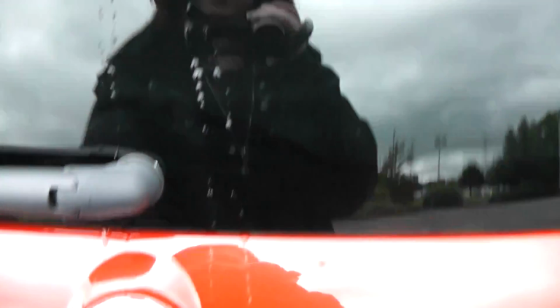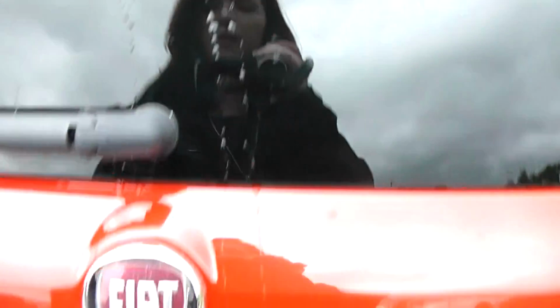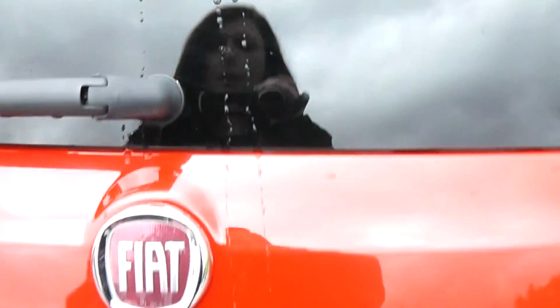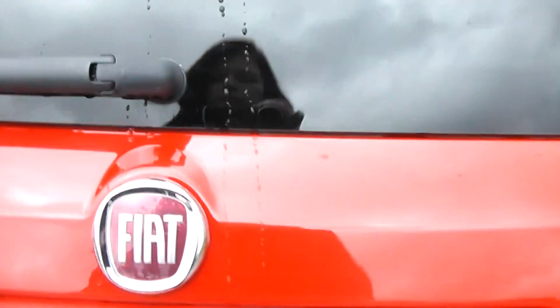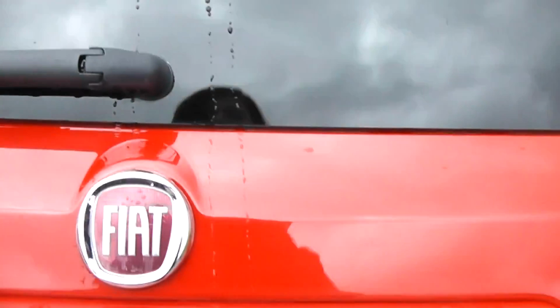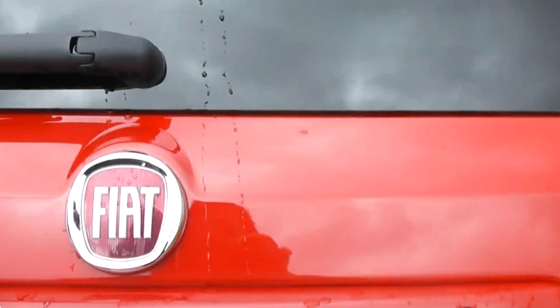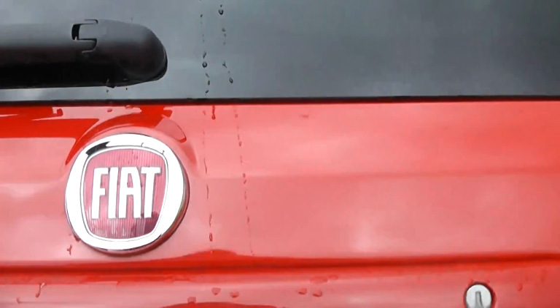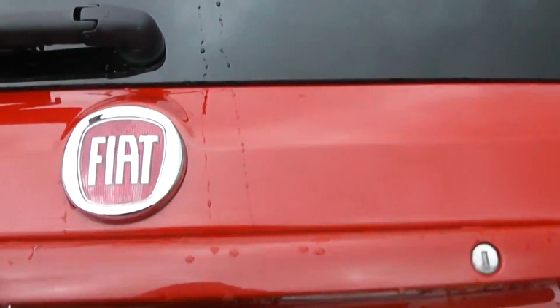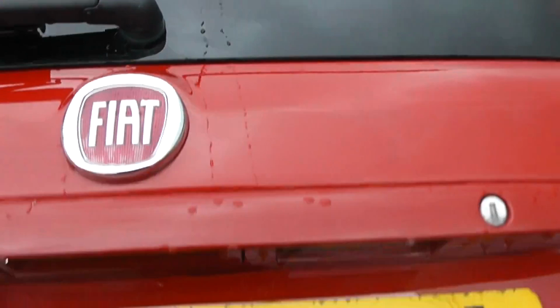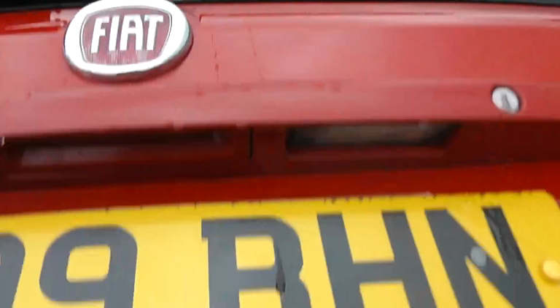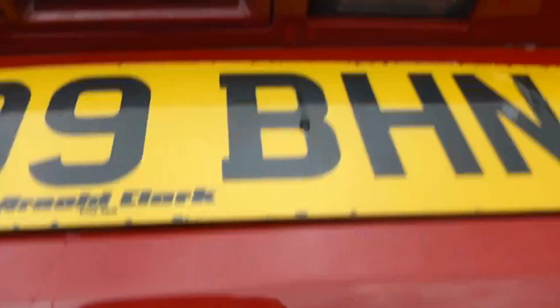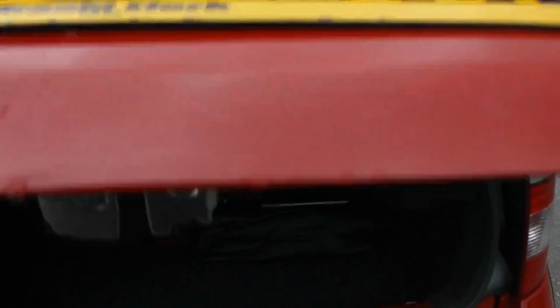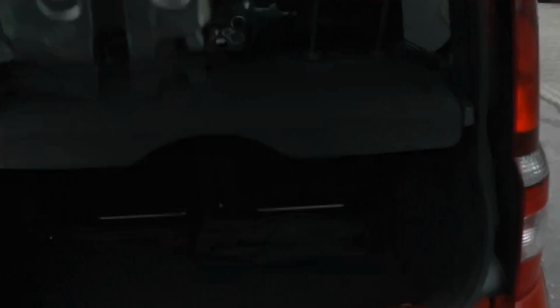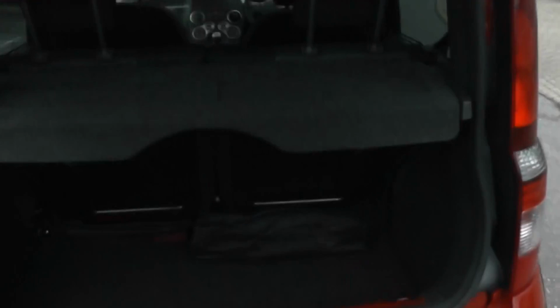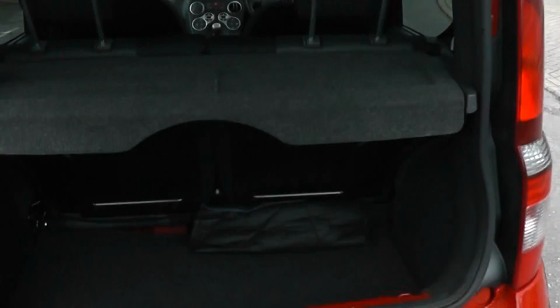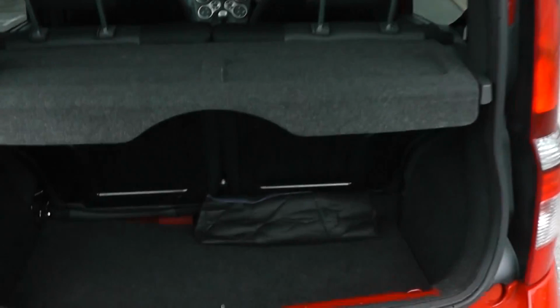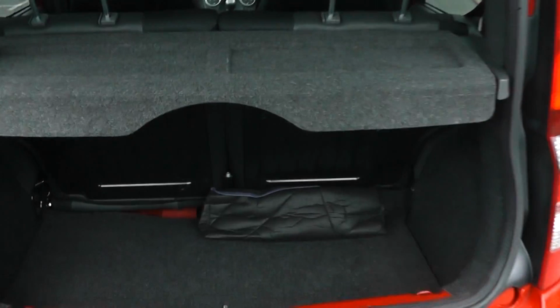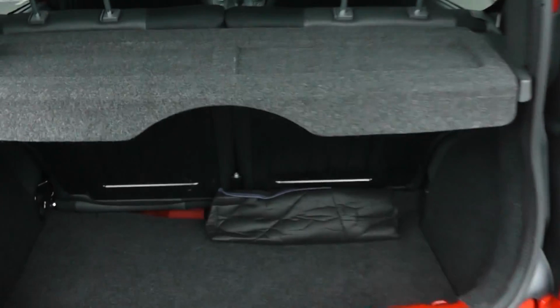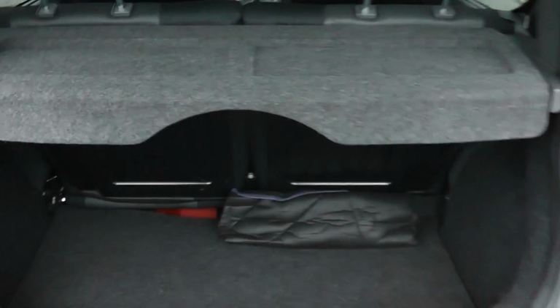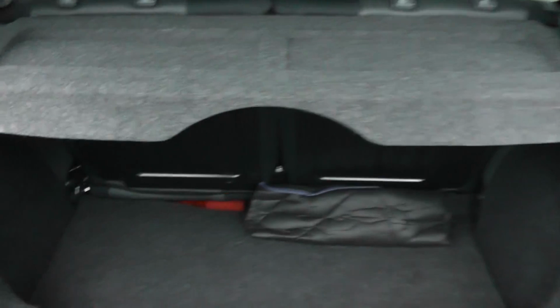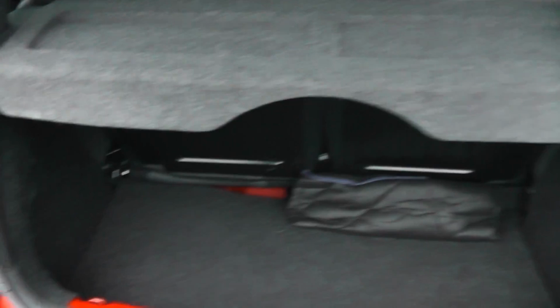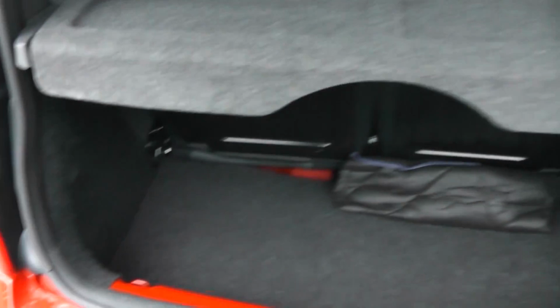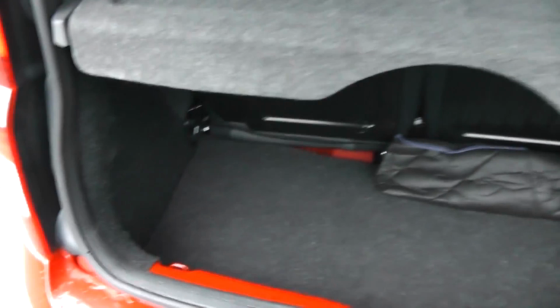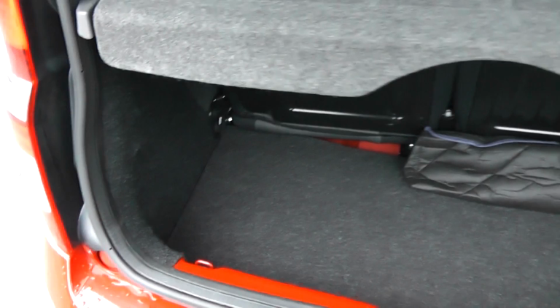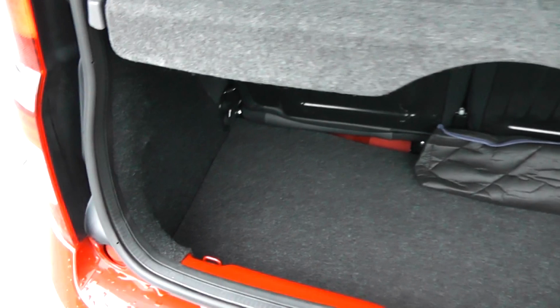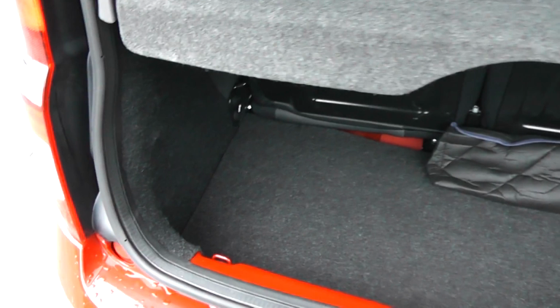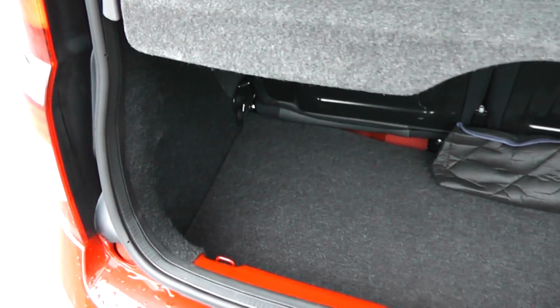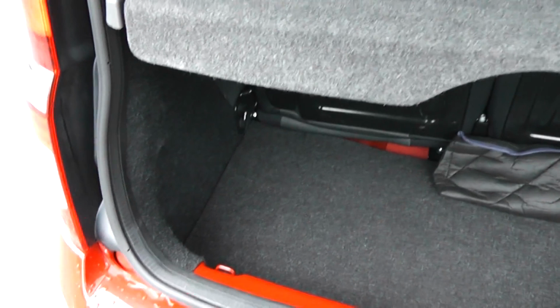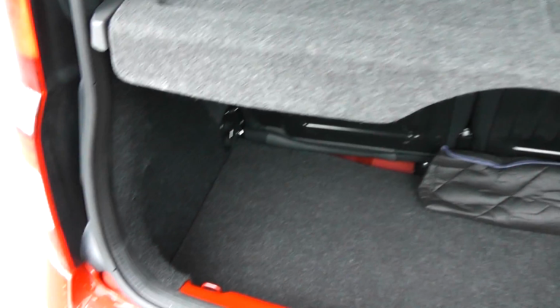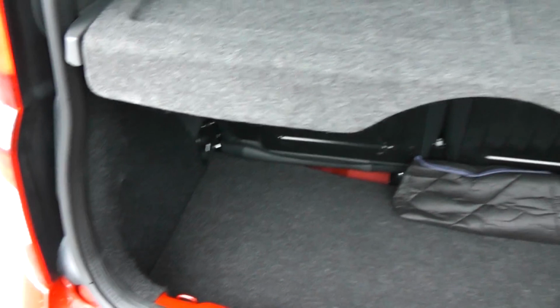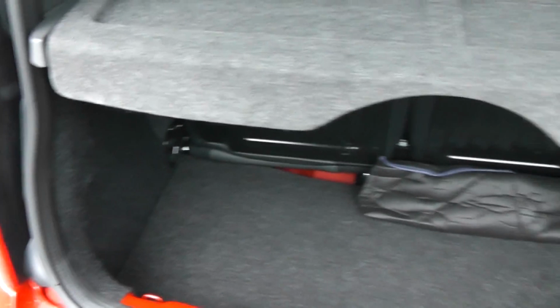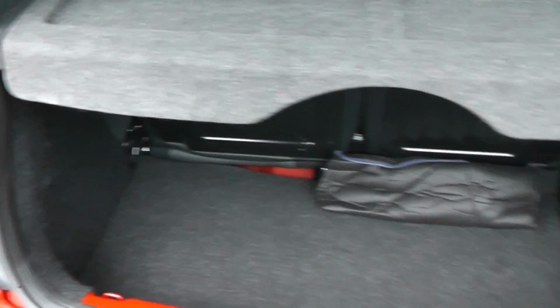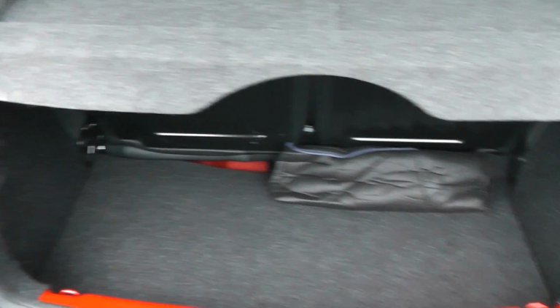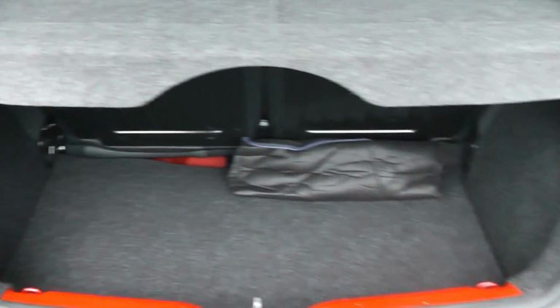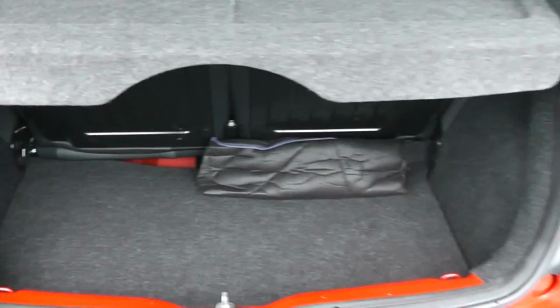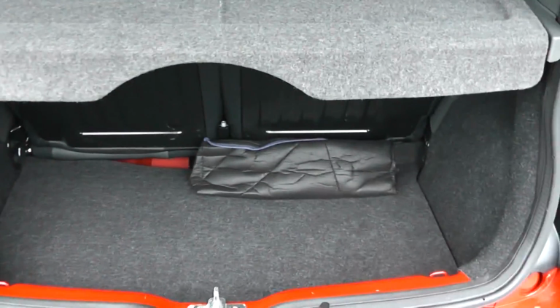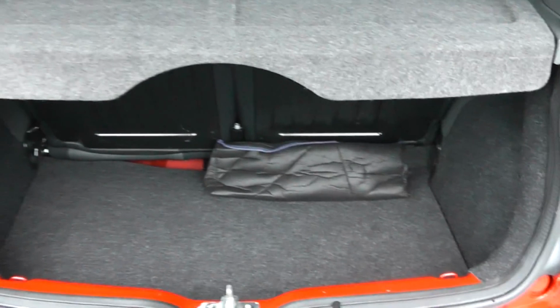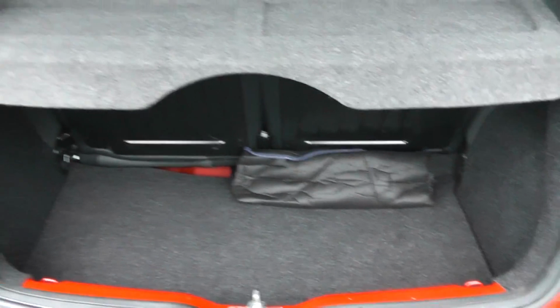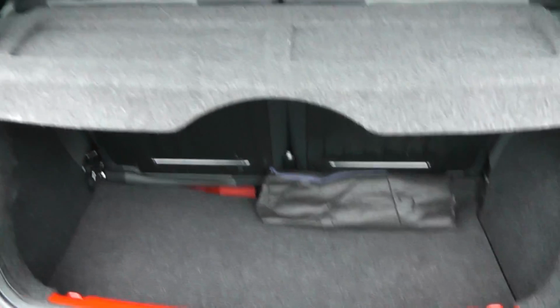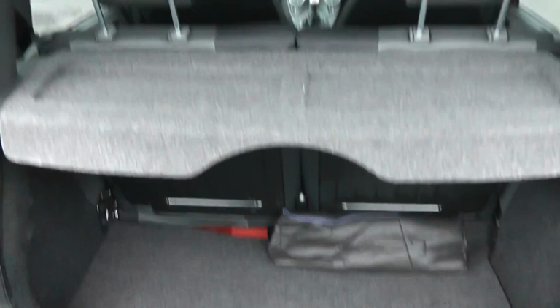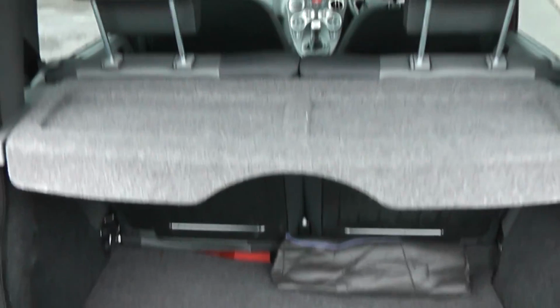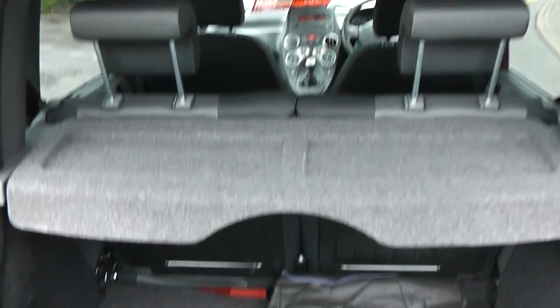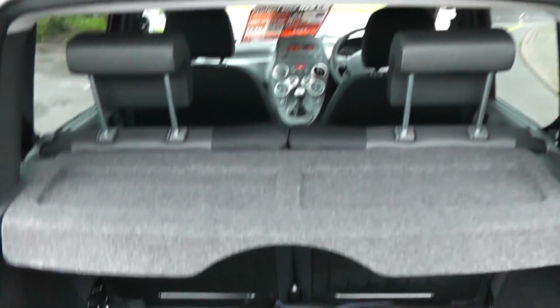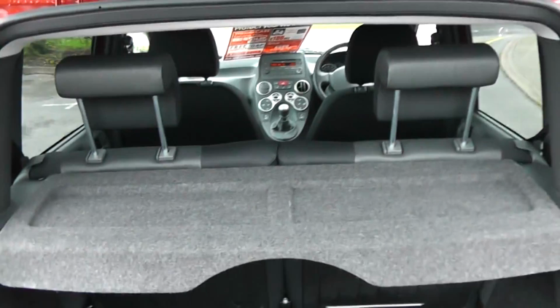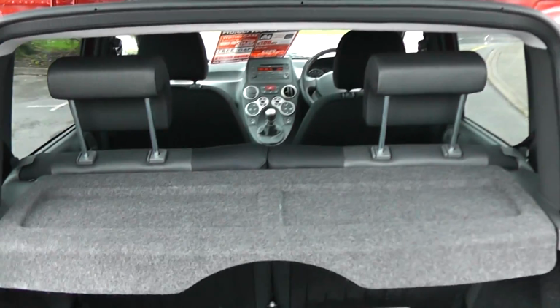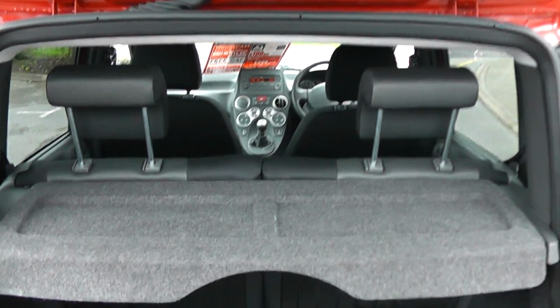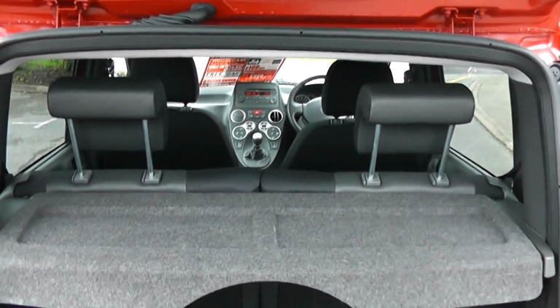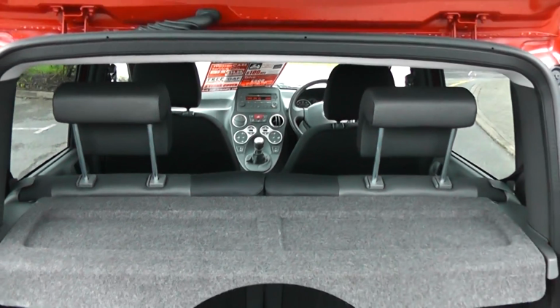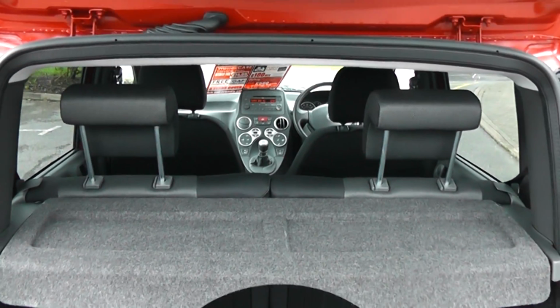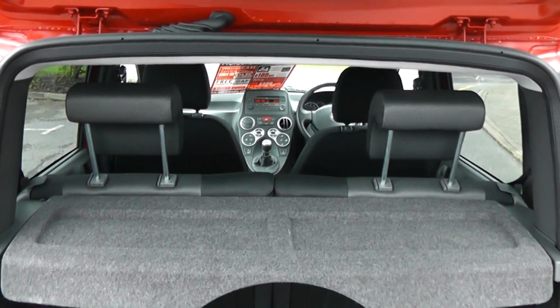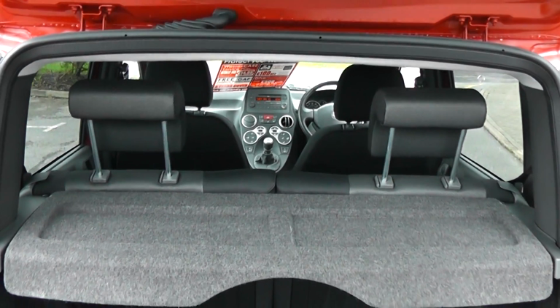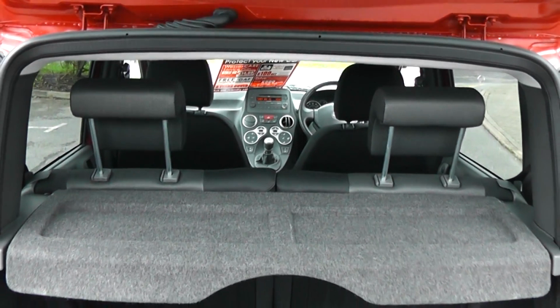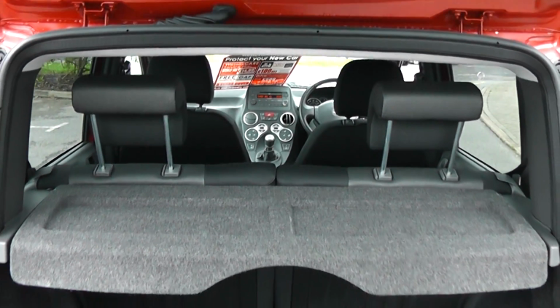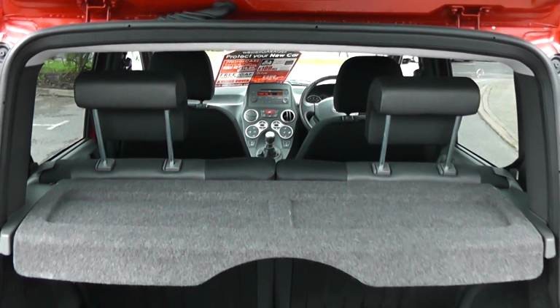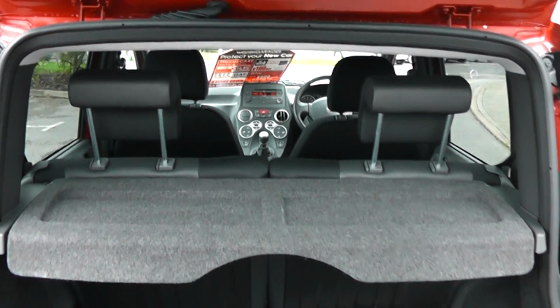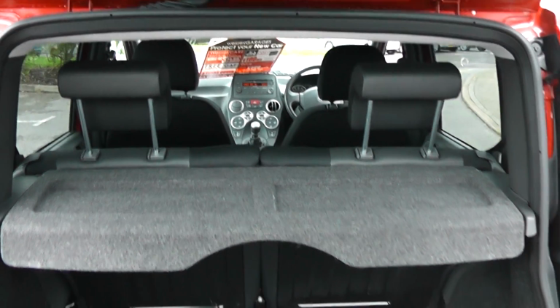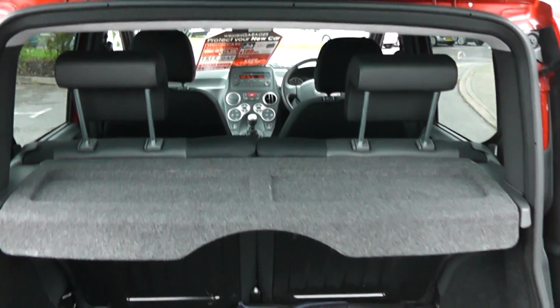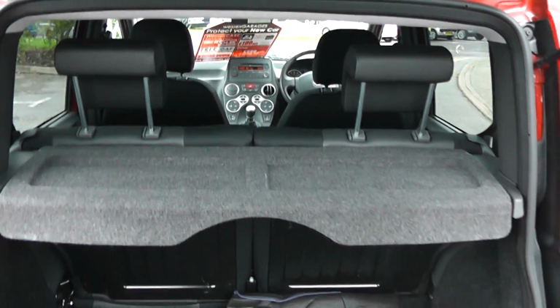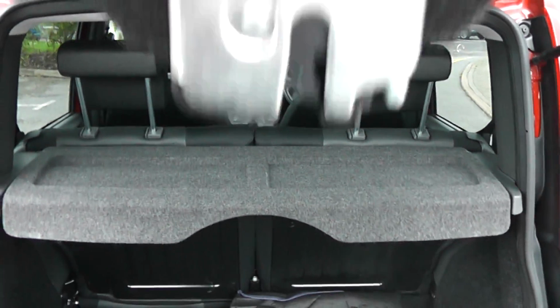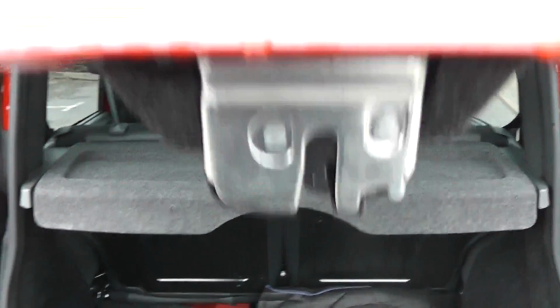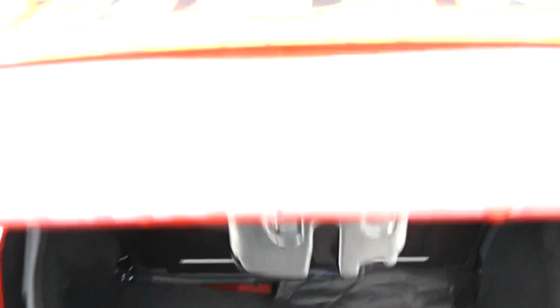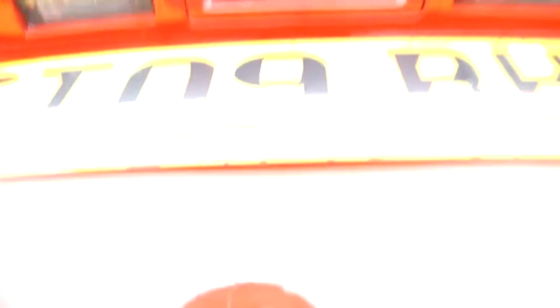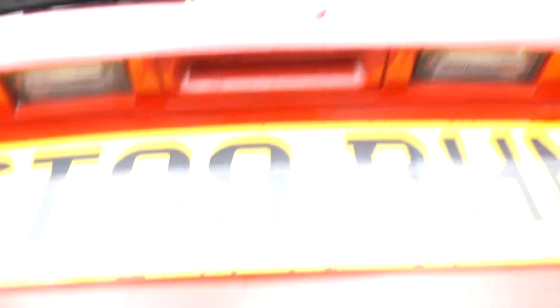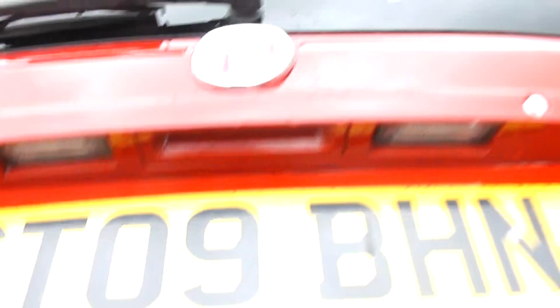Looking into the boot, you can see the car has a spacious boot with a 50-50 rear seat folding split.